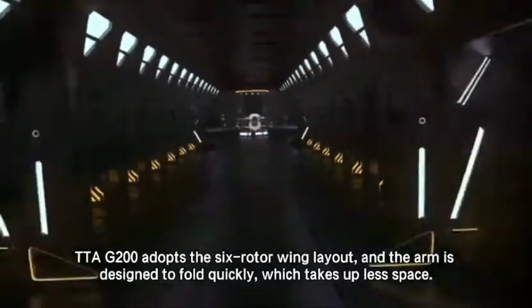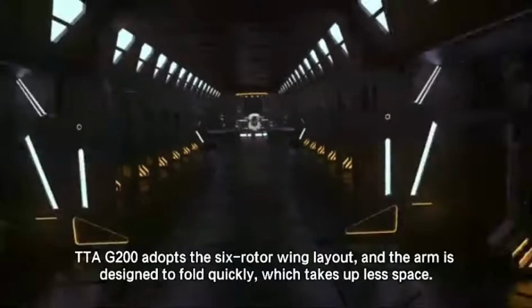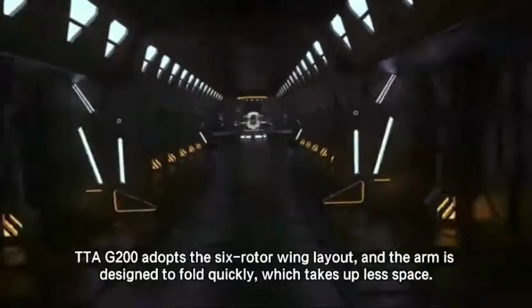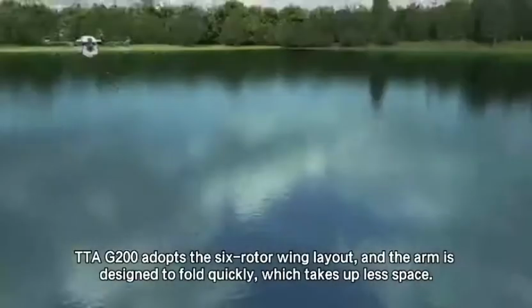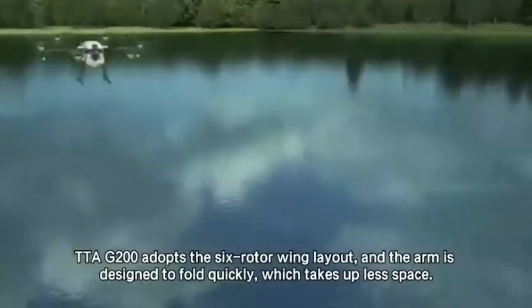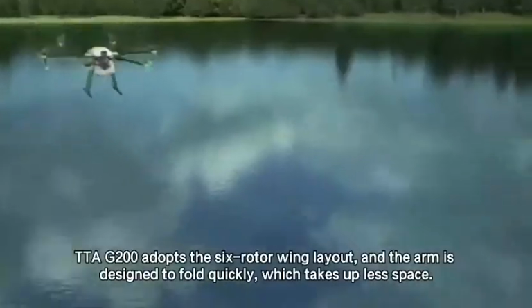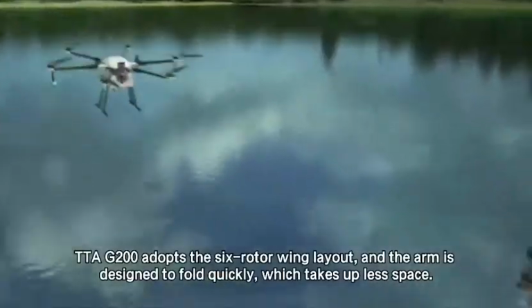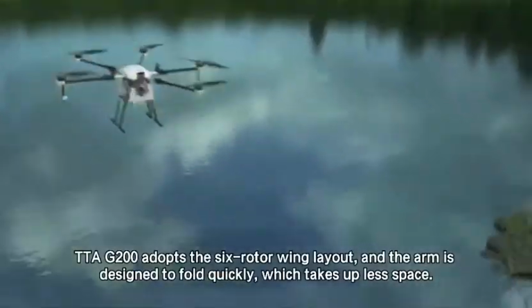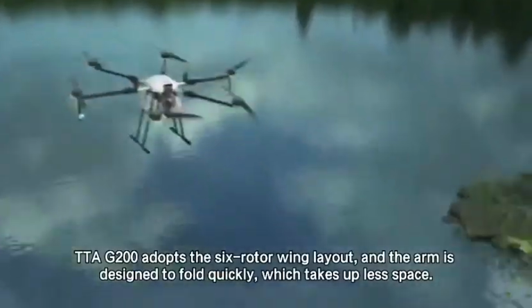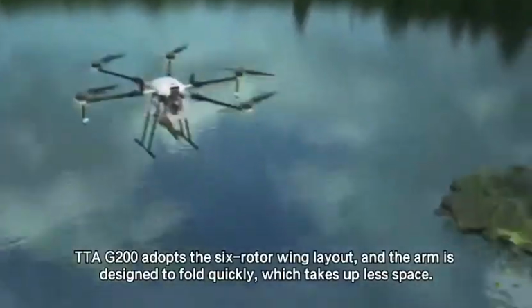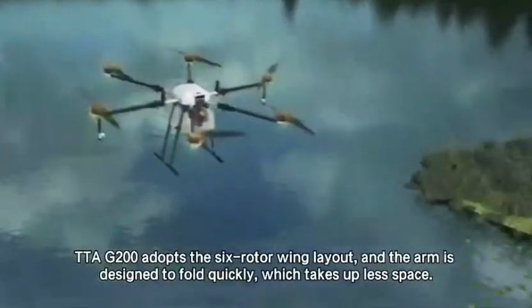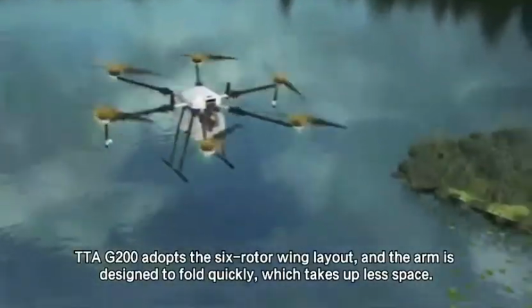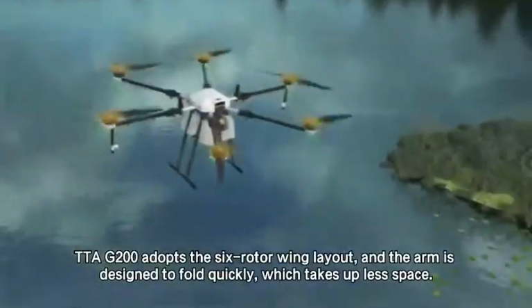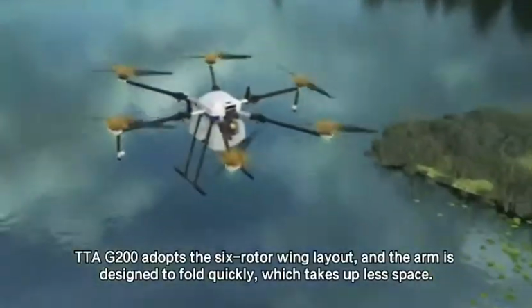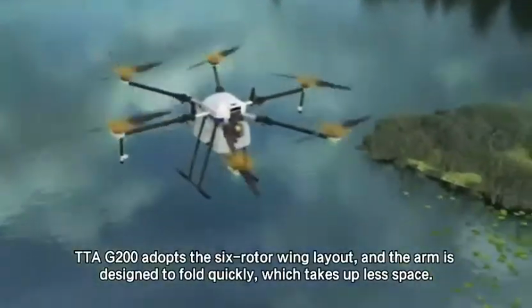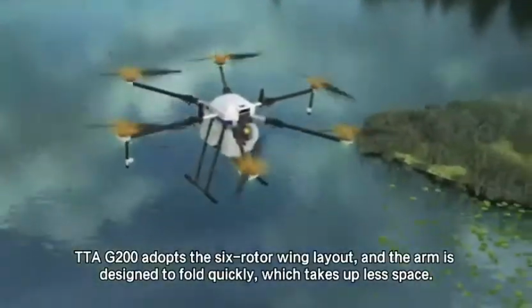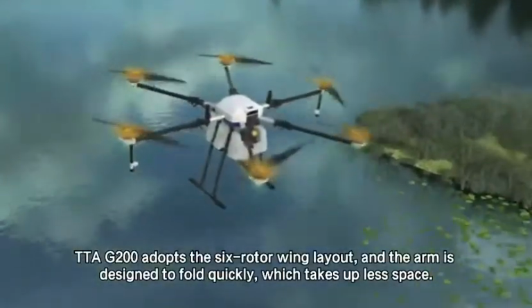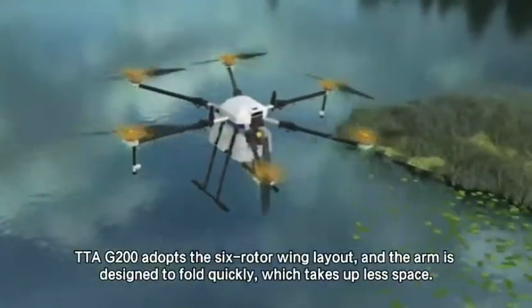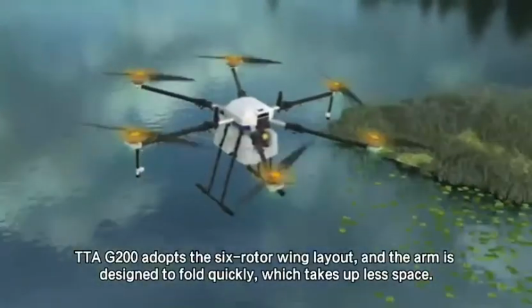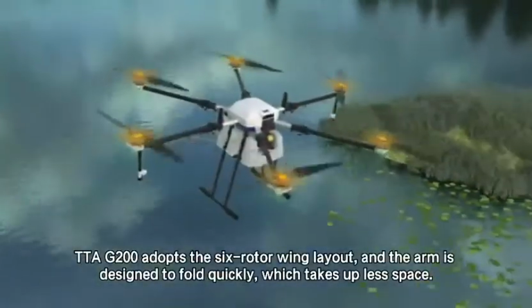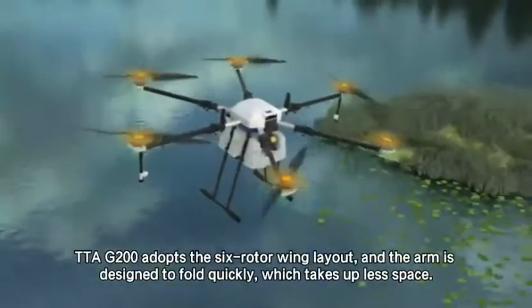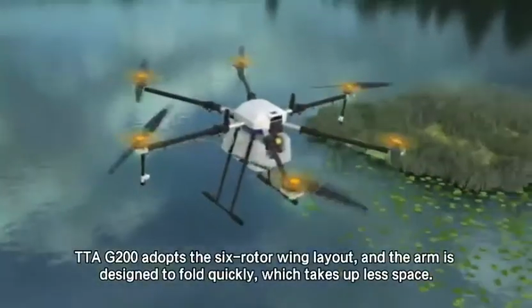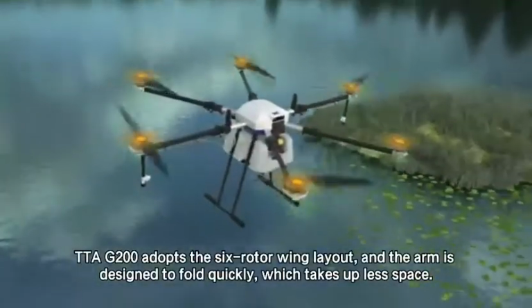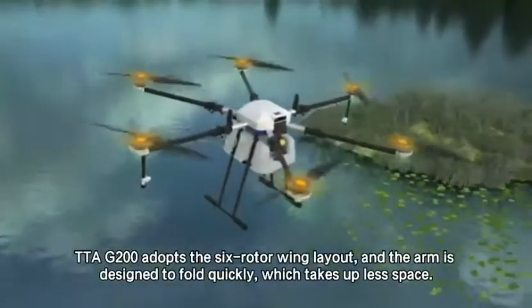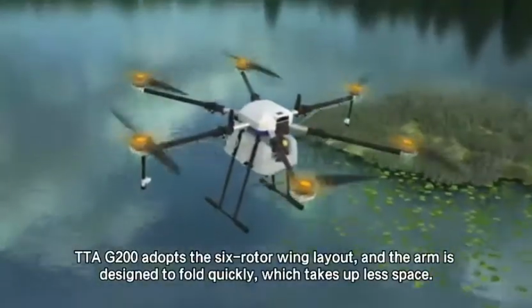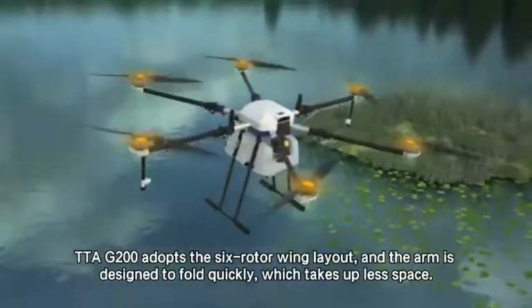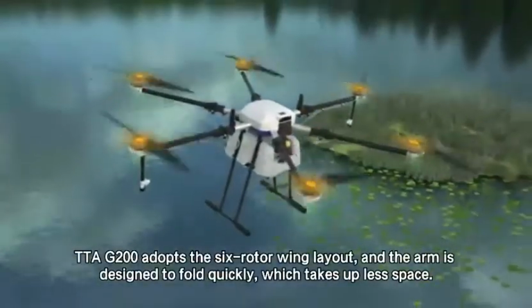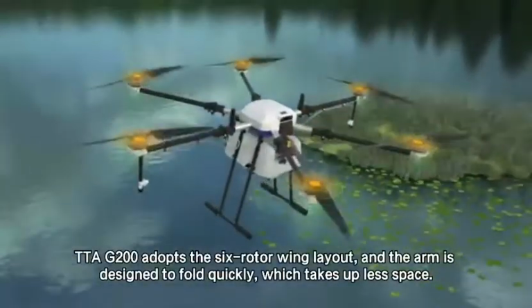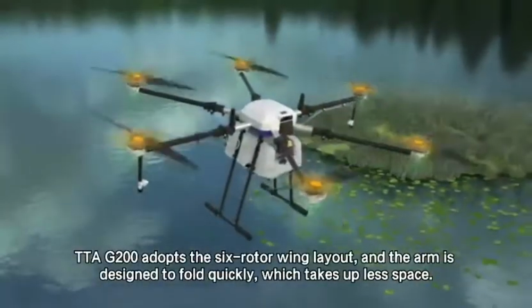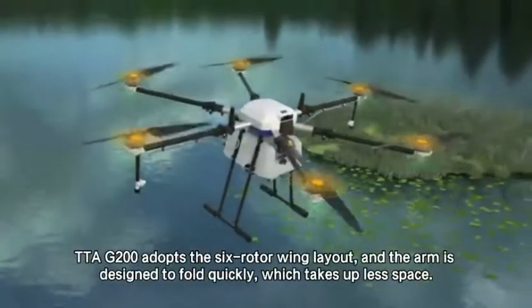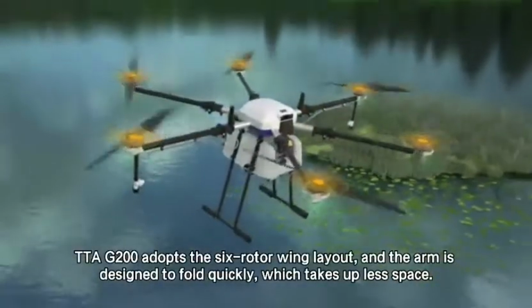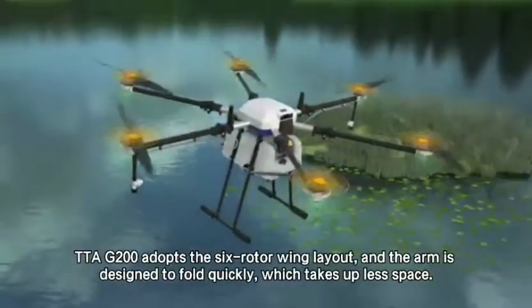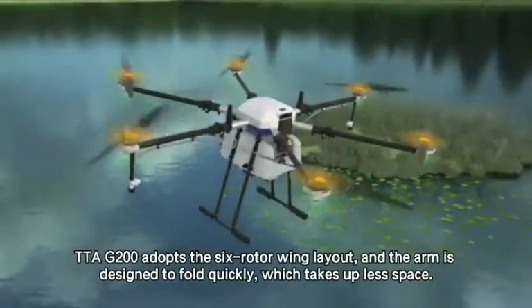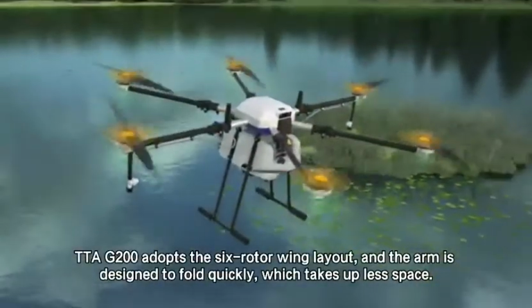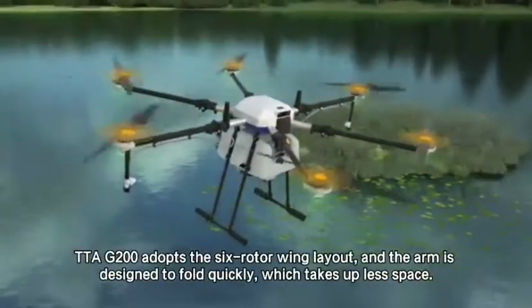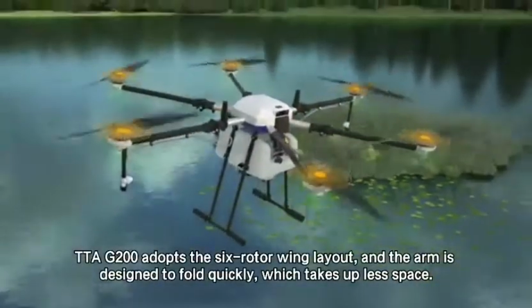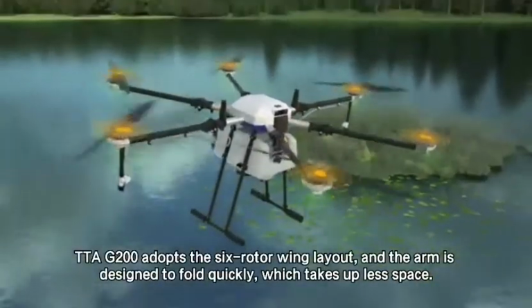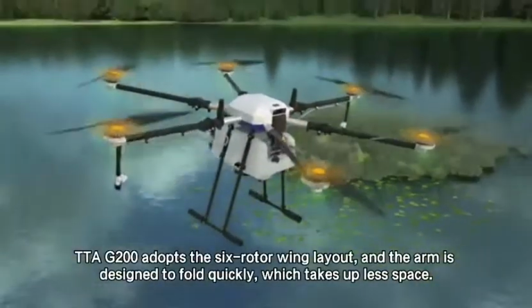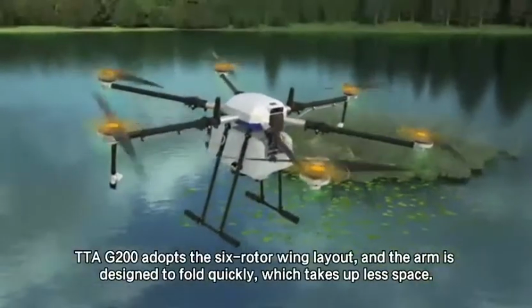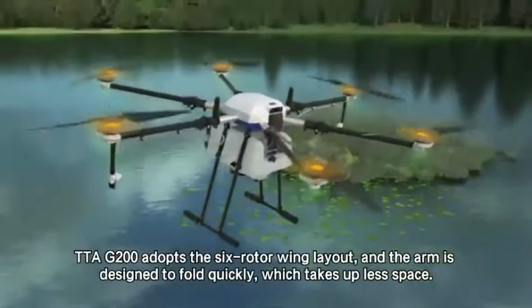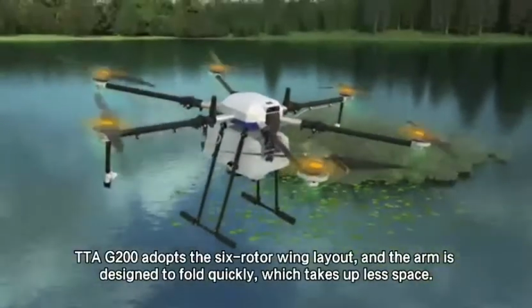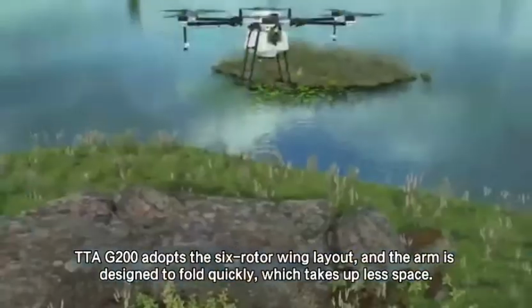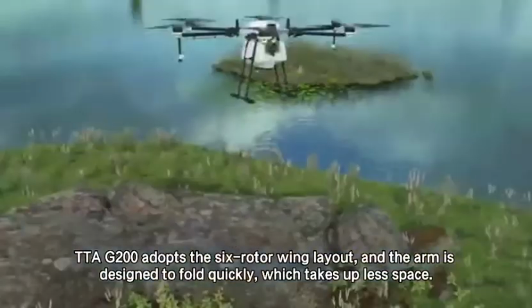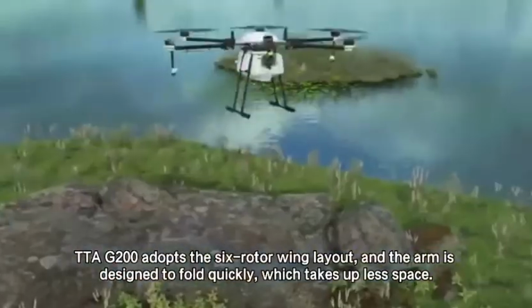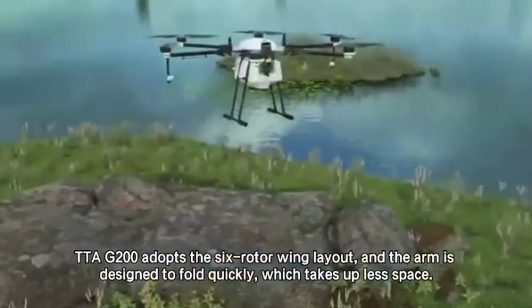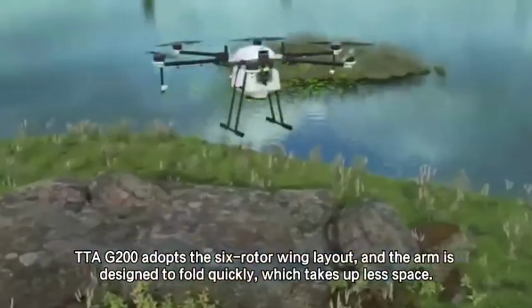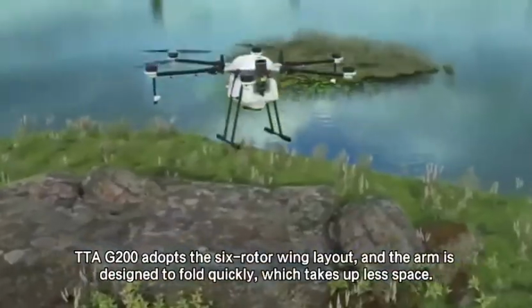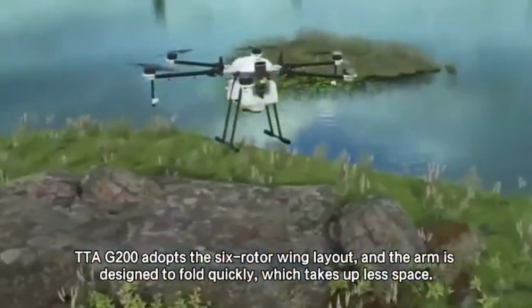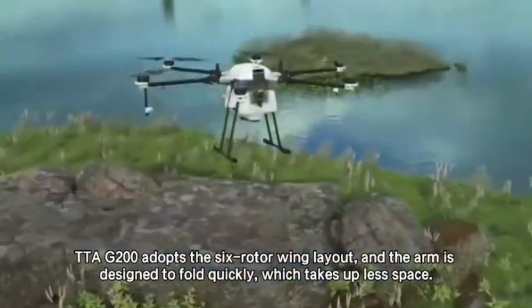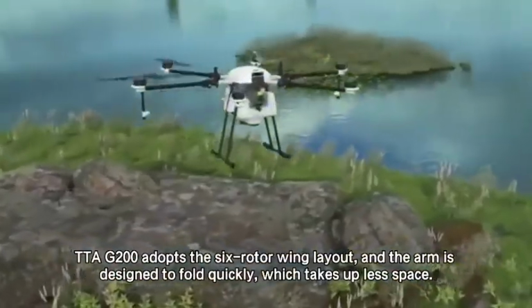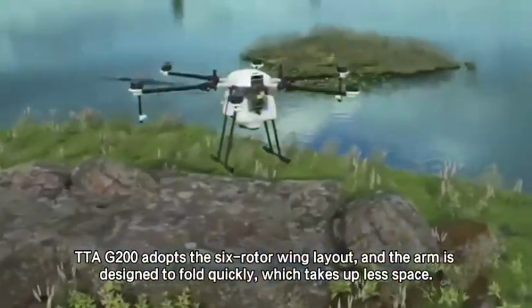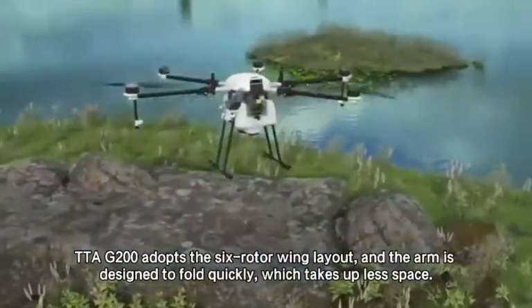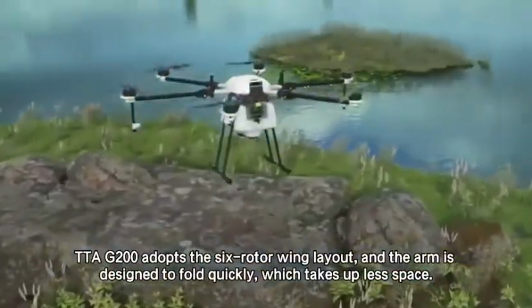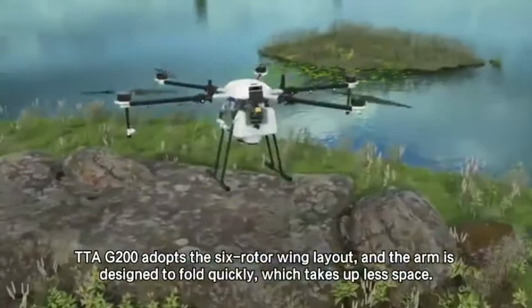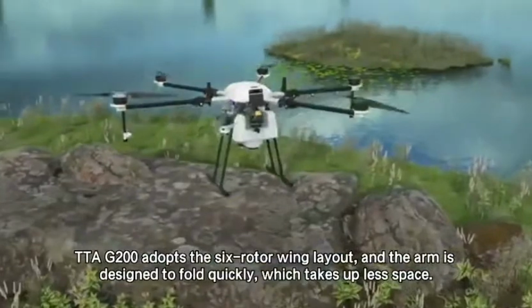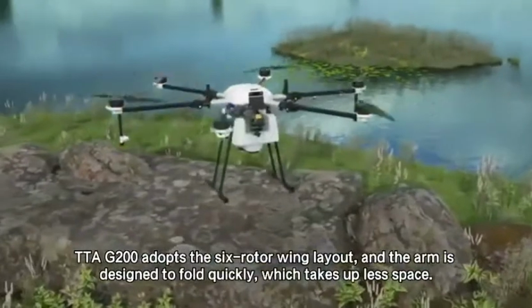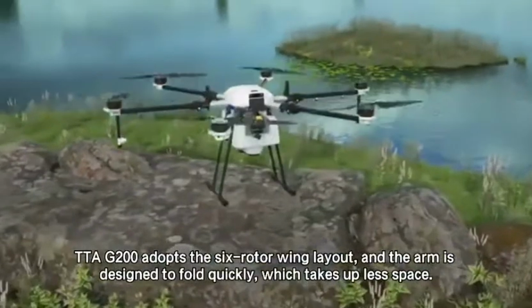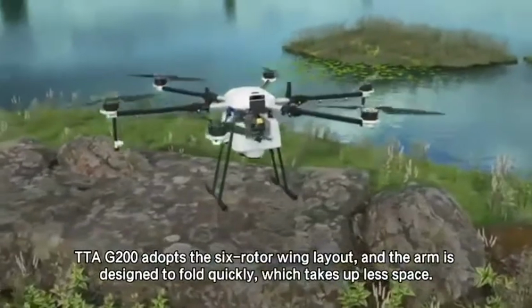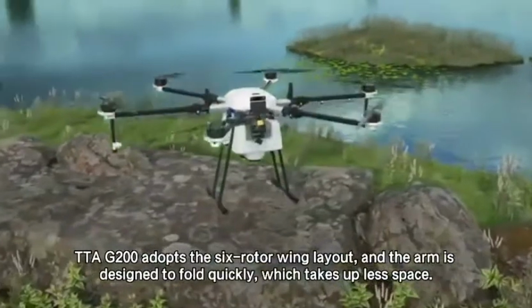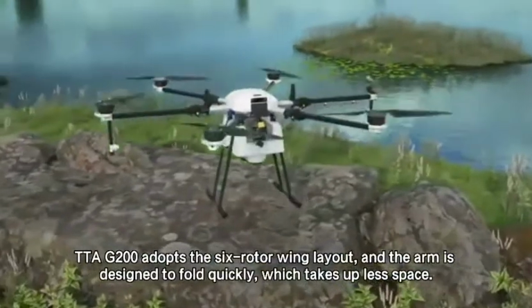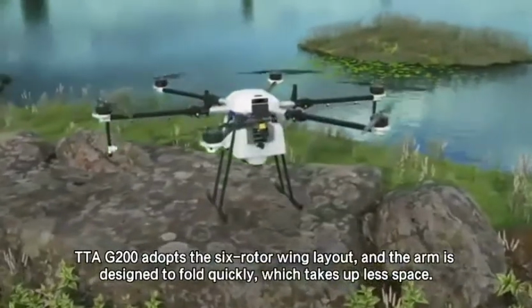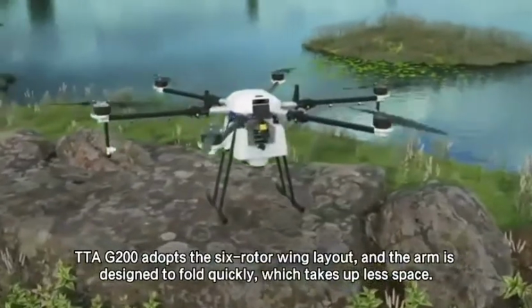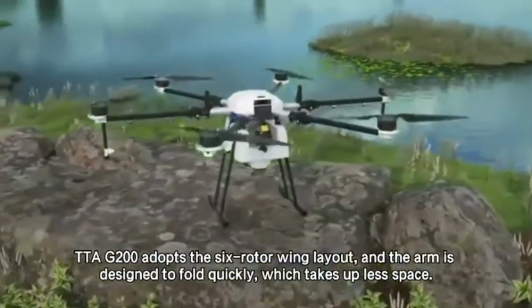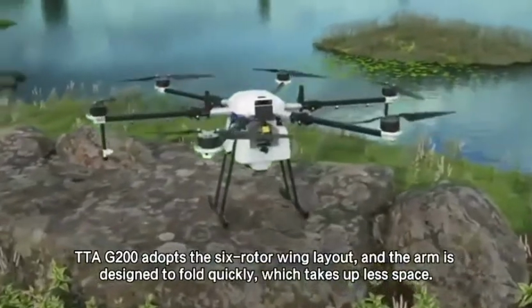TTA-G220 adopts the 6 rotor wing layout, and the arm is designed to fold quickly, which takes up less space.